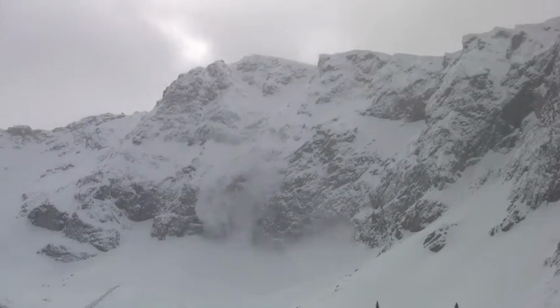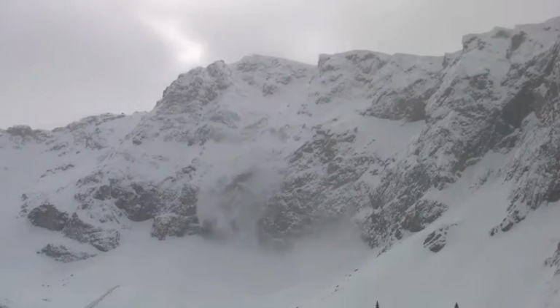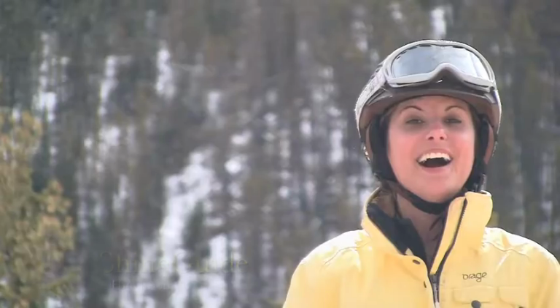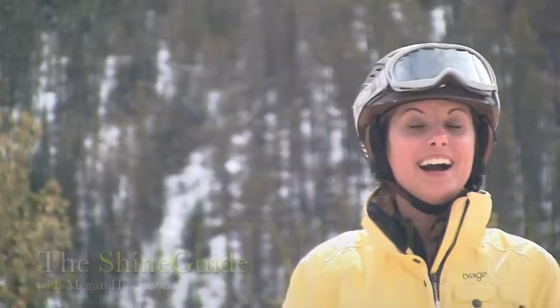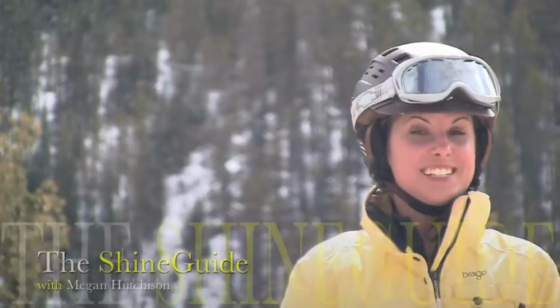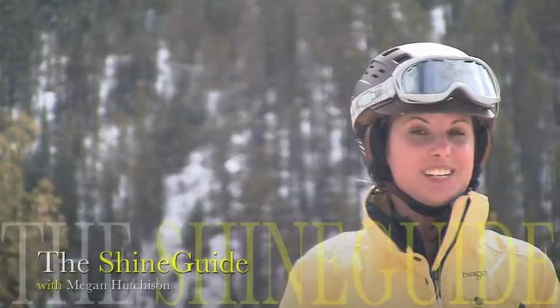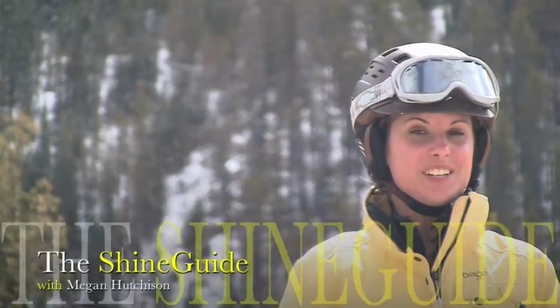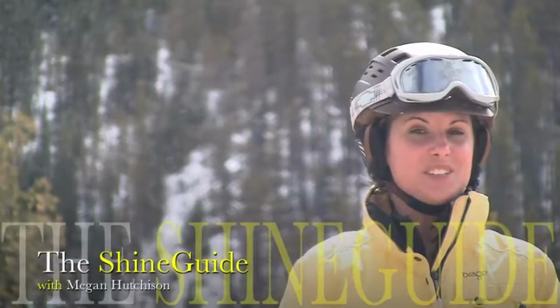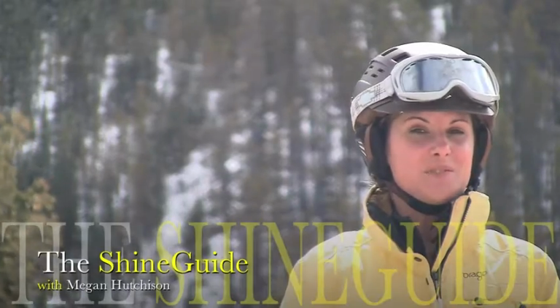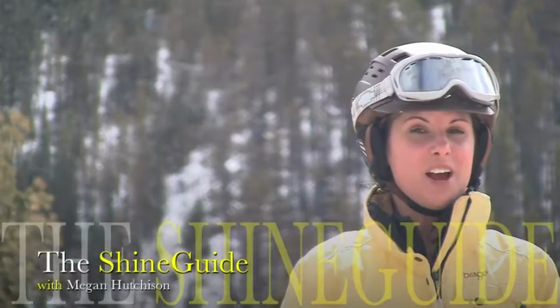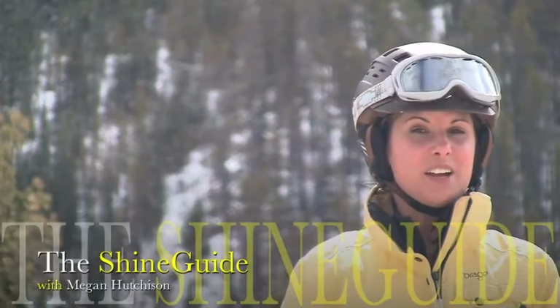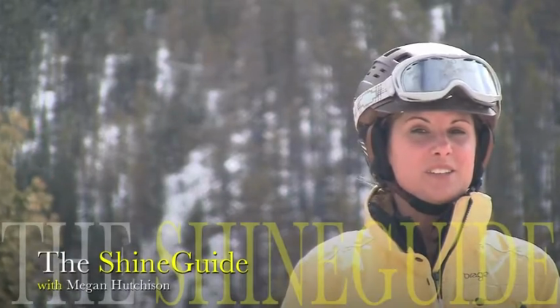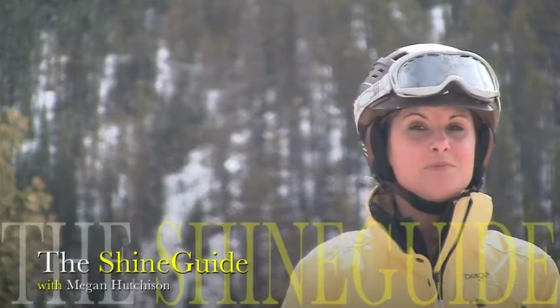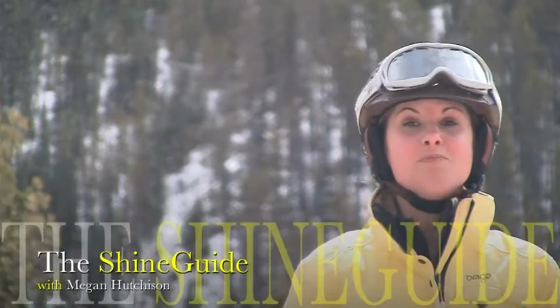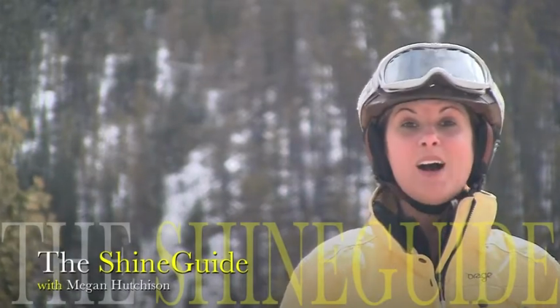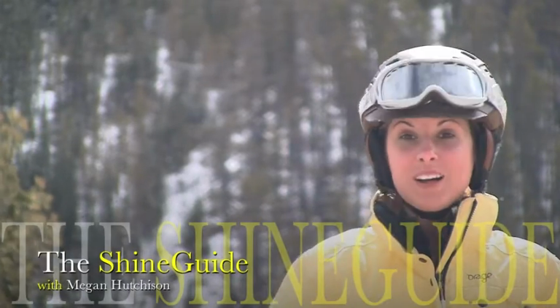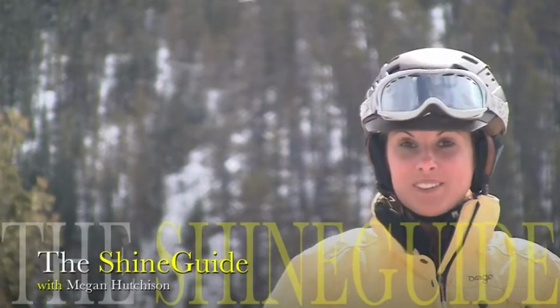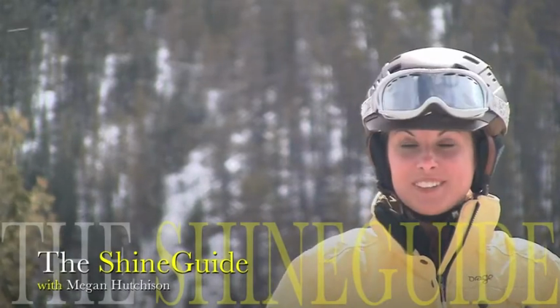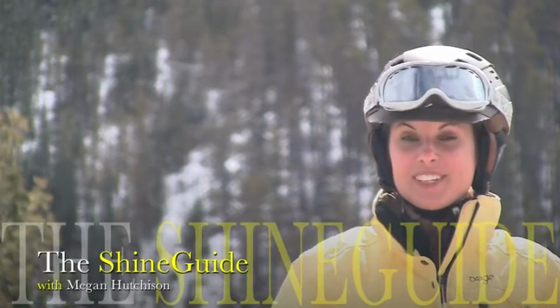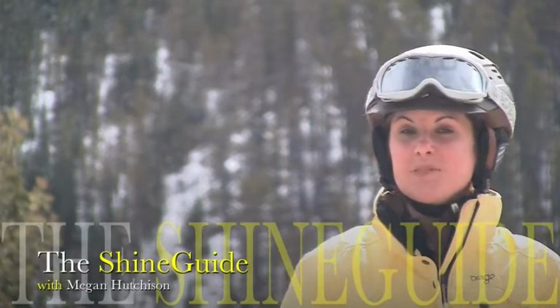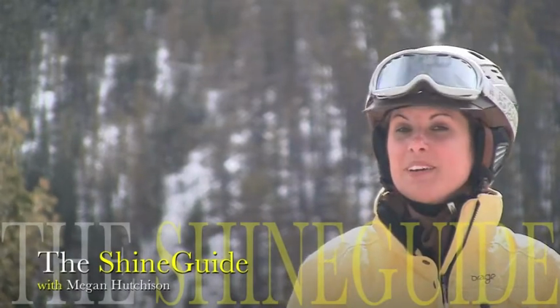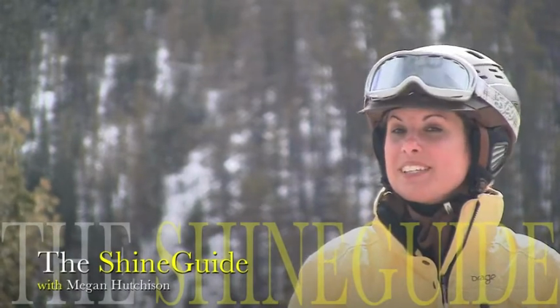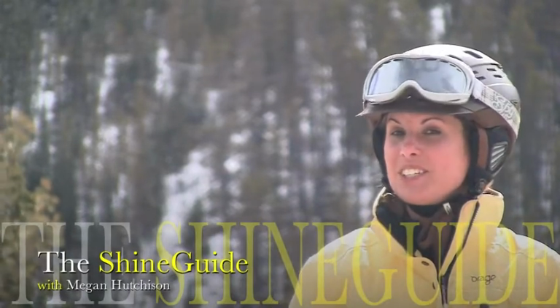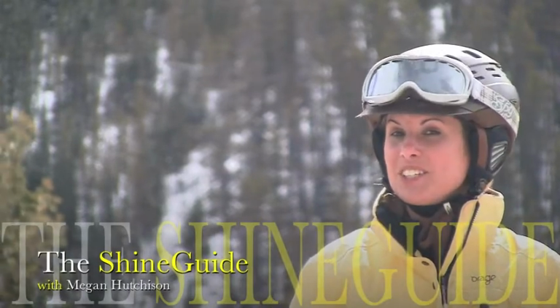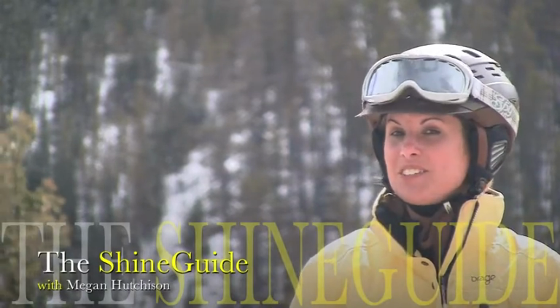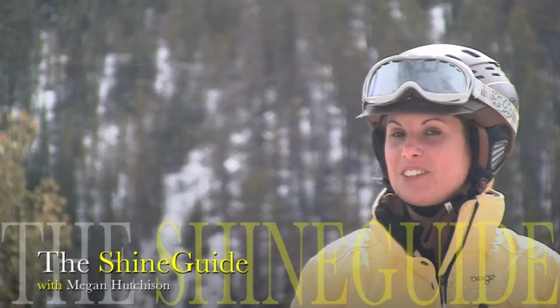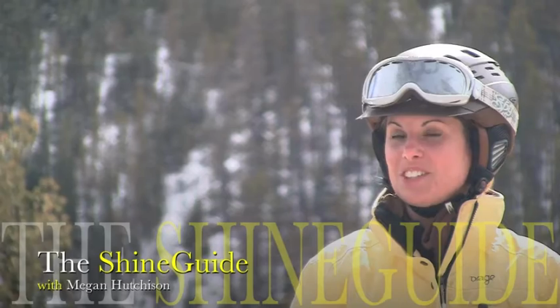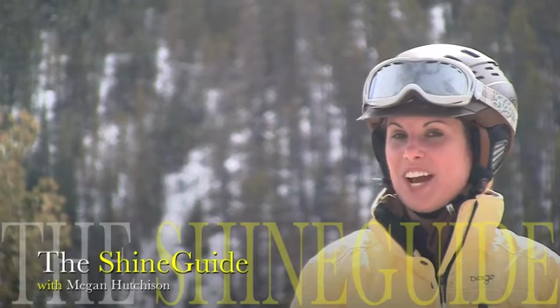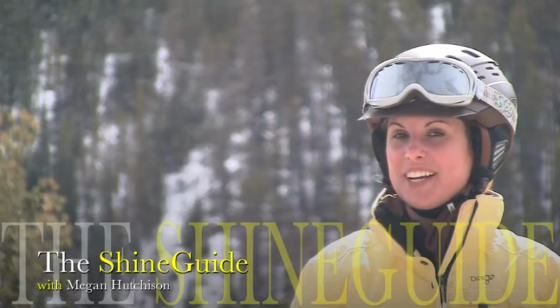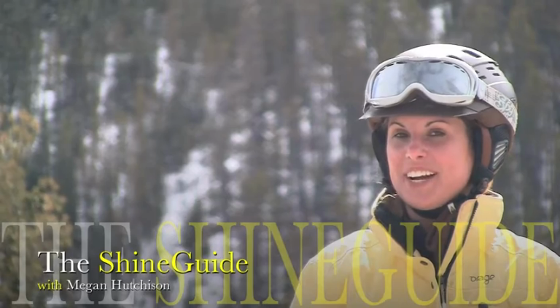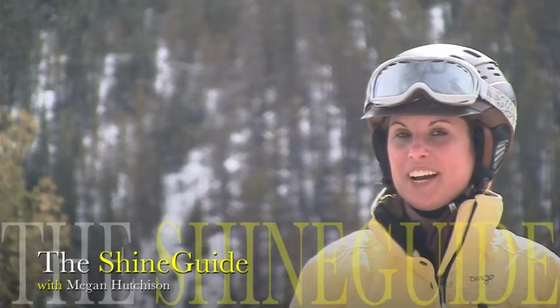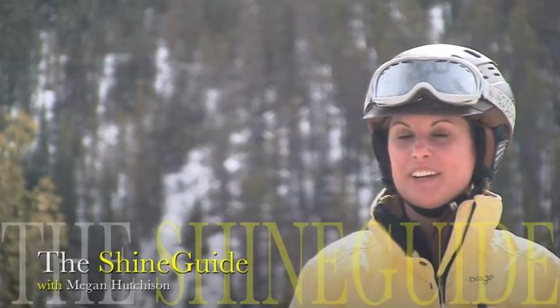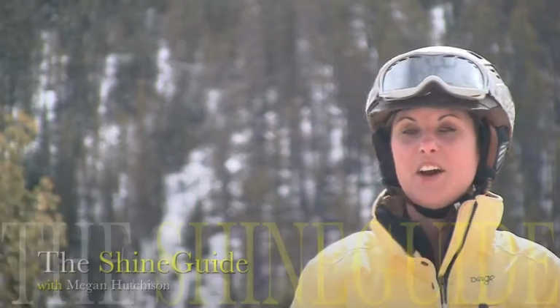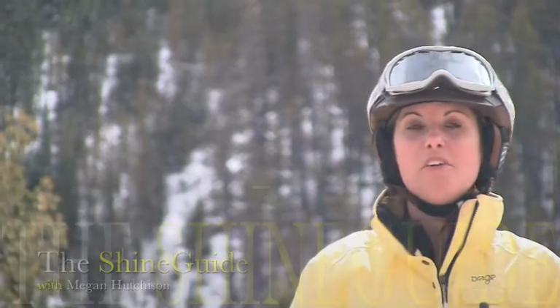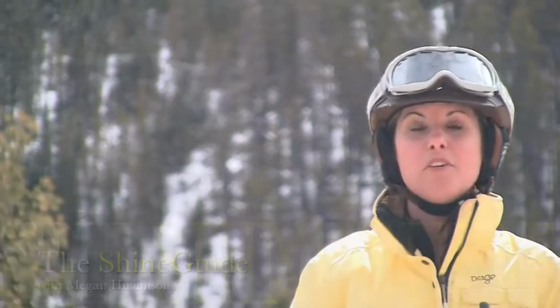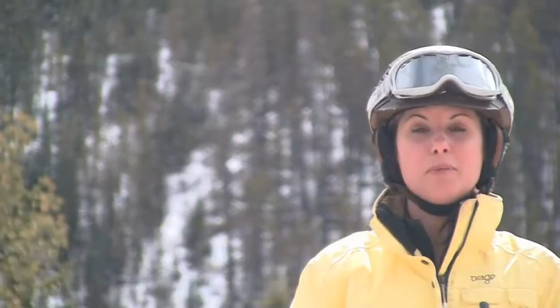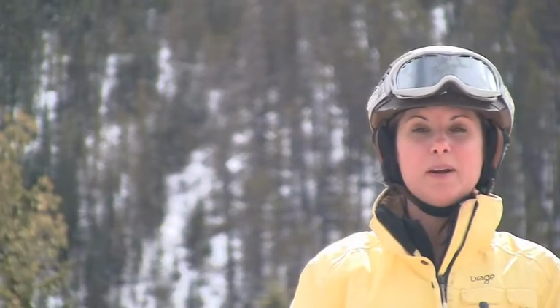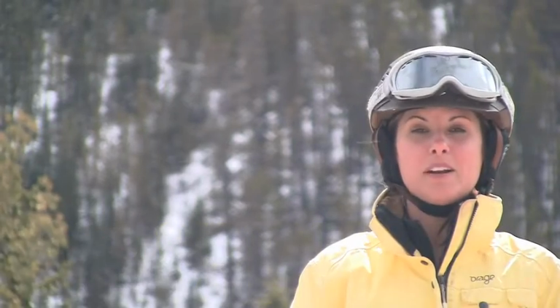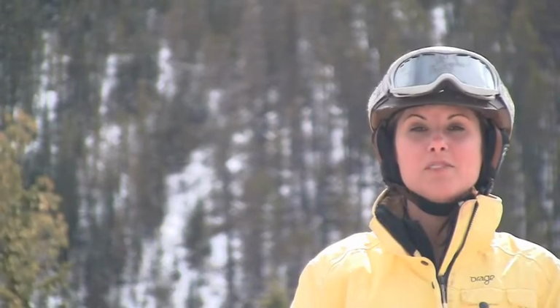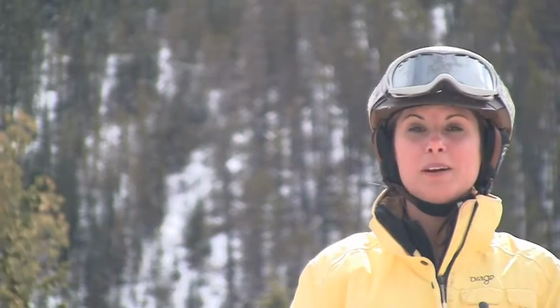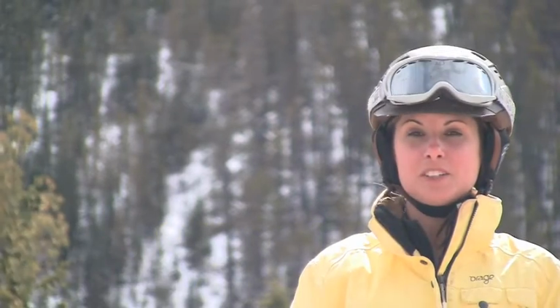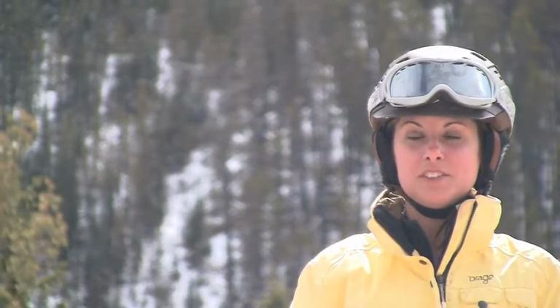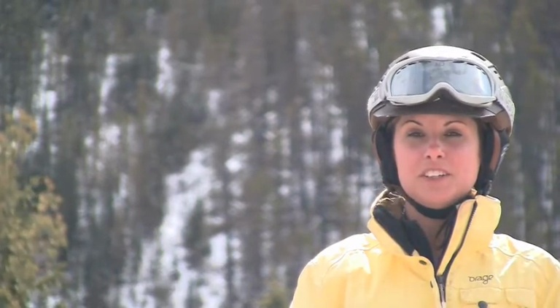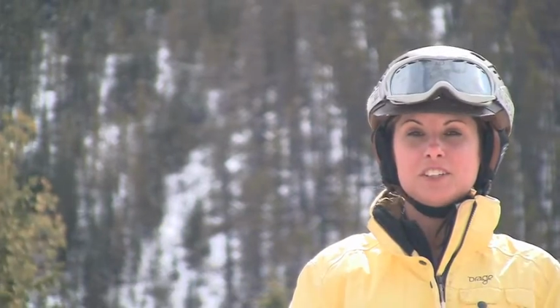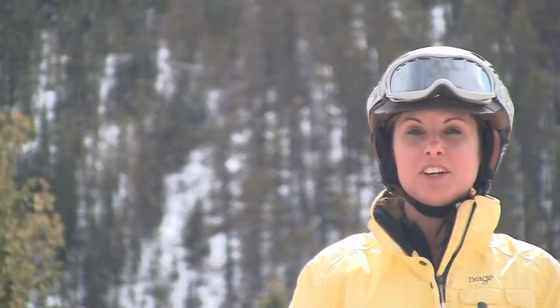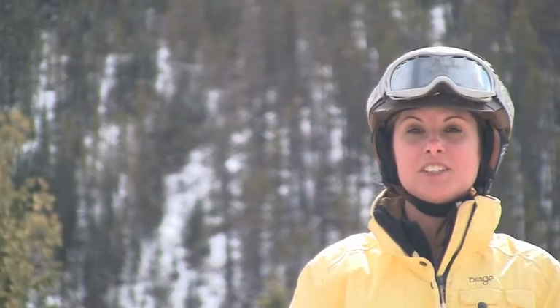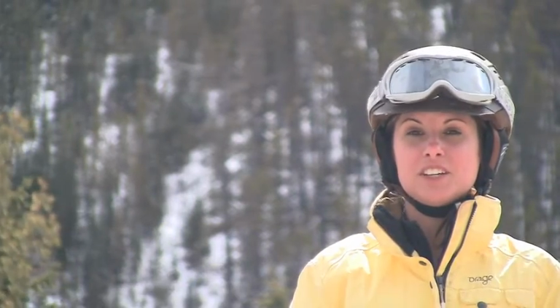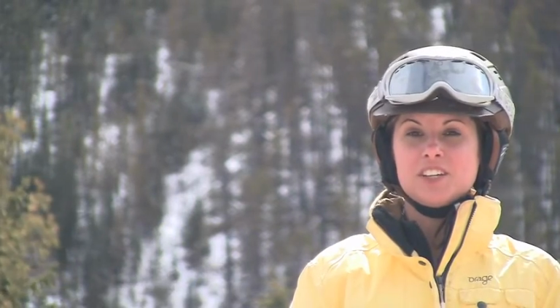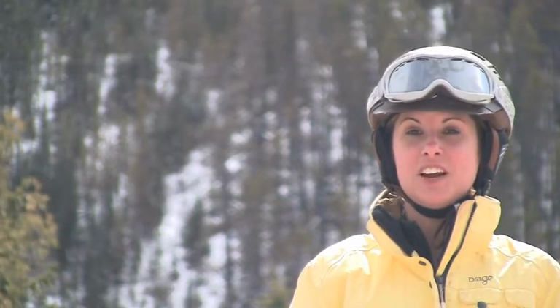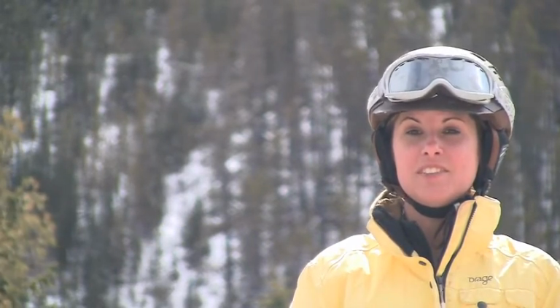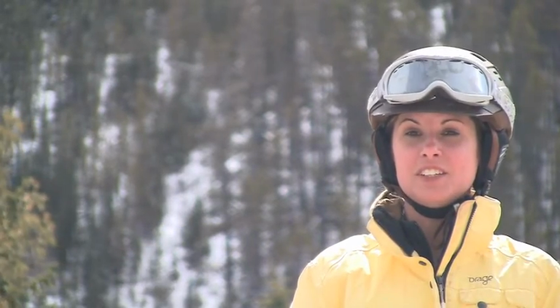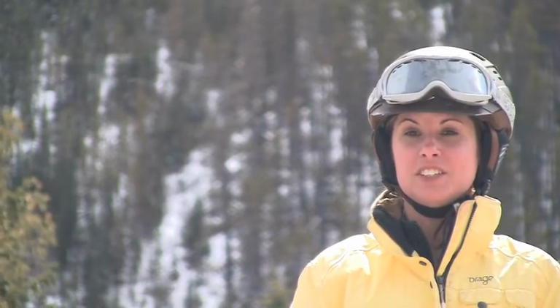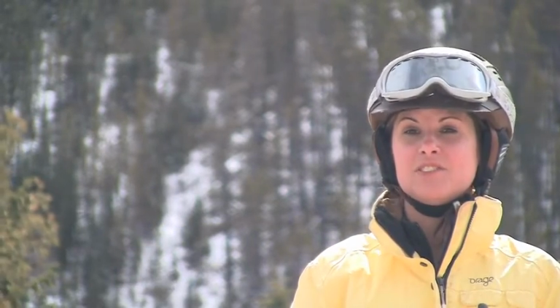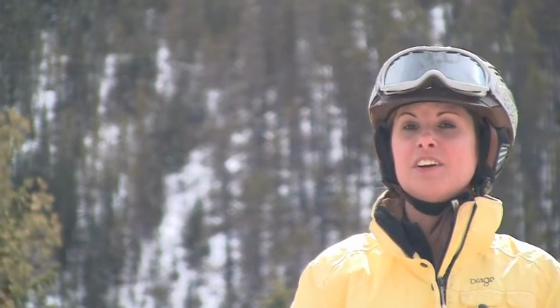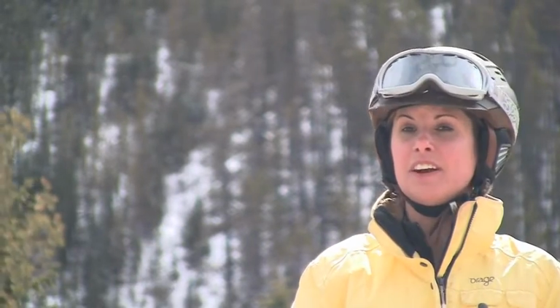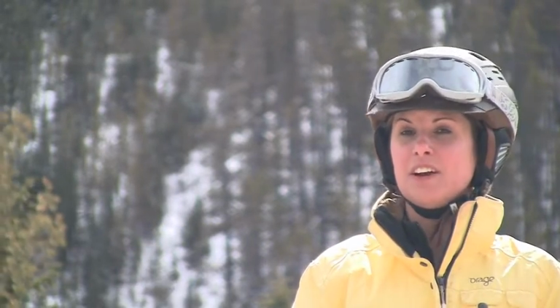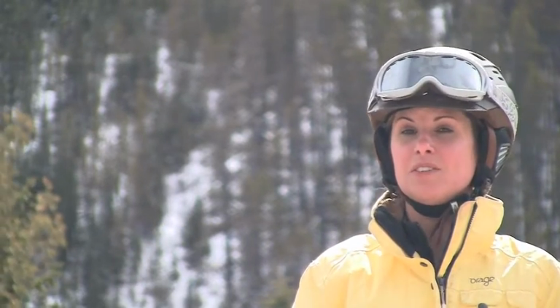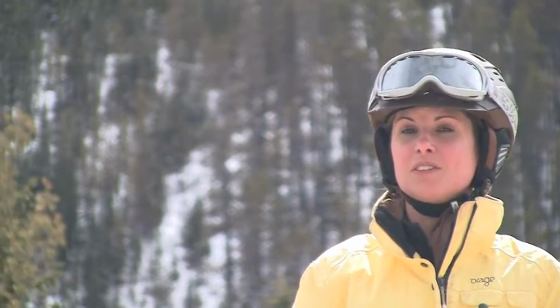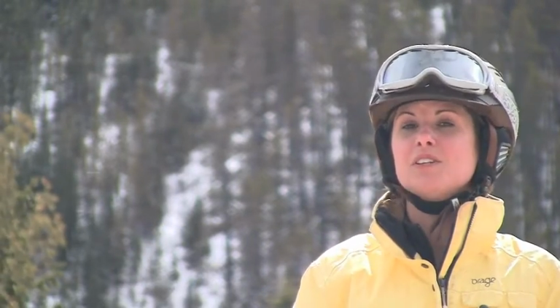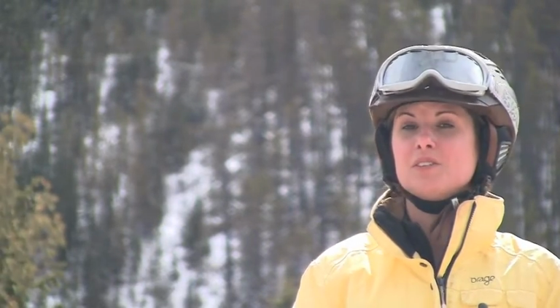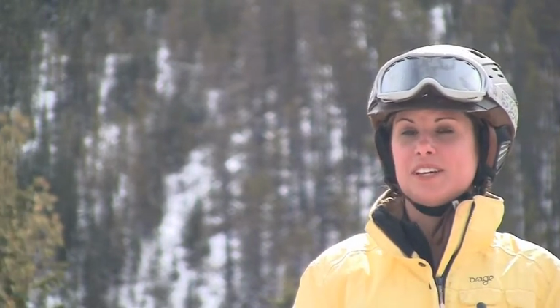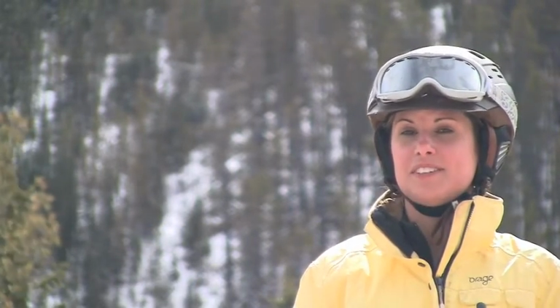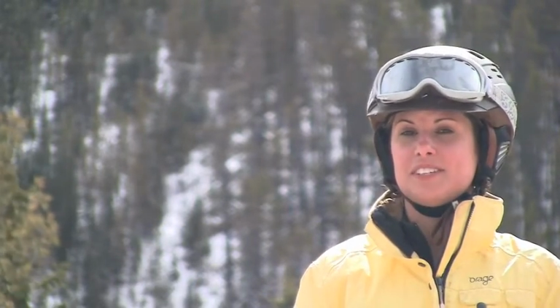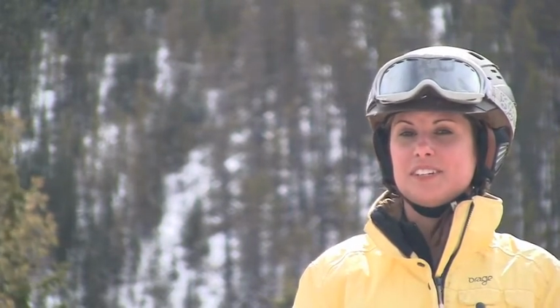Hi skiers and riders, and welcome to this week's edition of The Shine Guide. We've prepared a special feature on Sunshine Village's very own snow safety team.